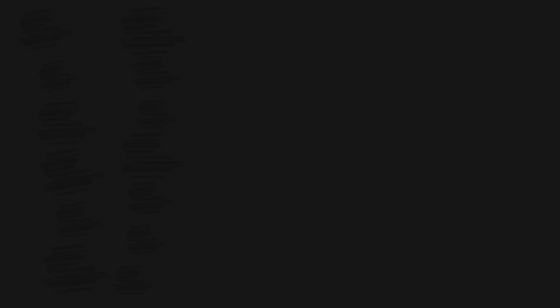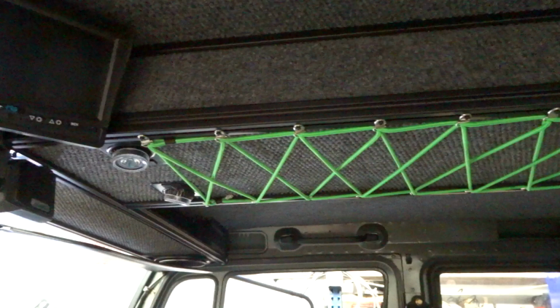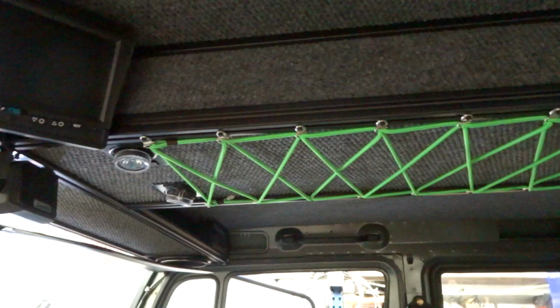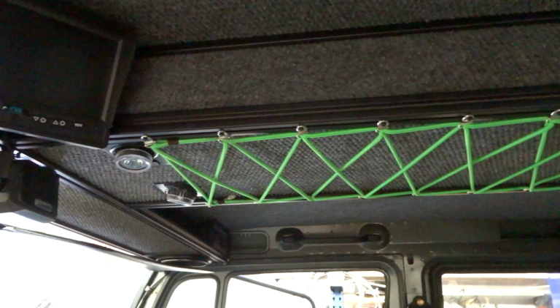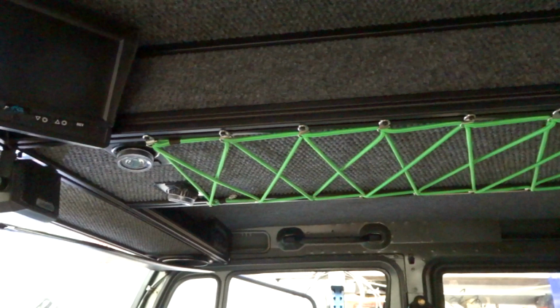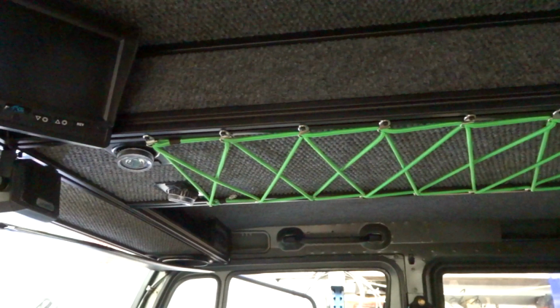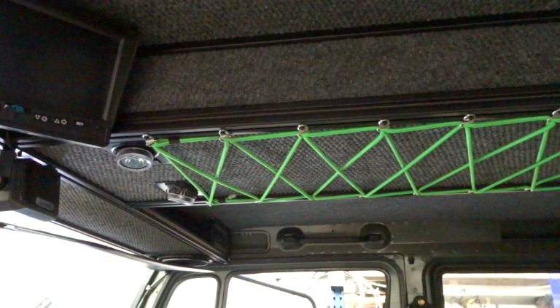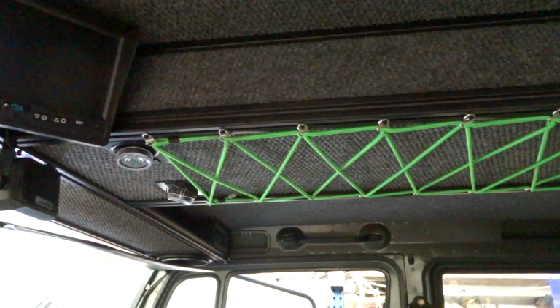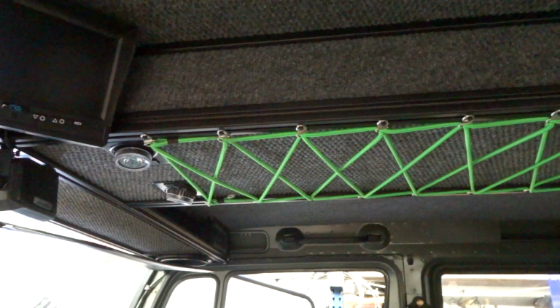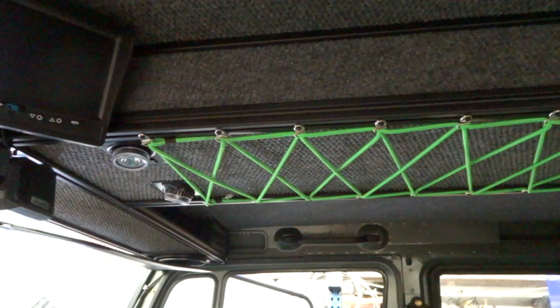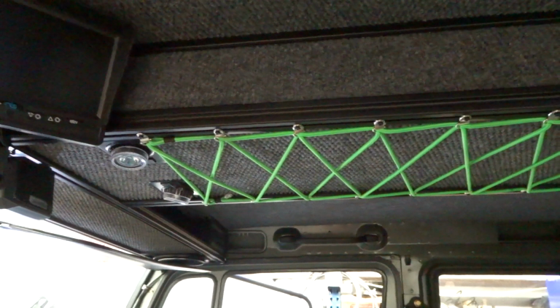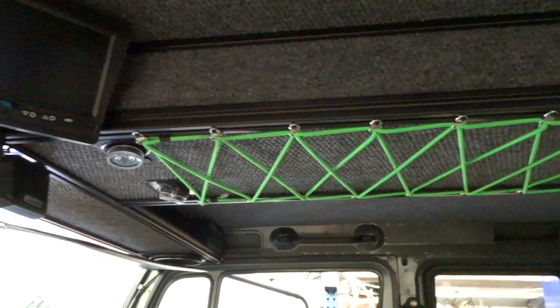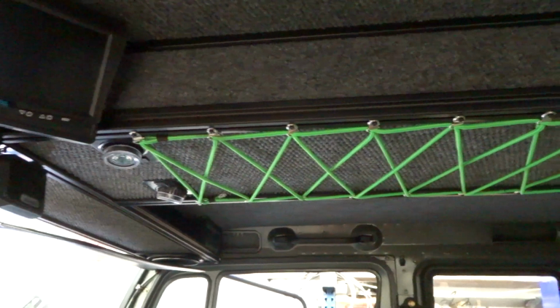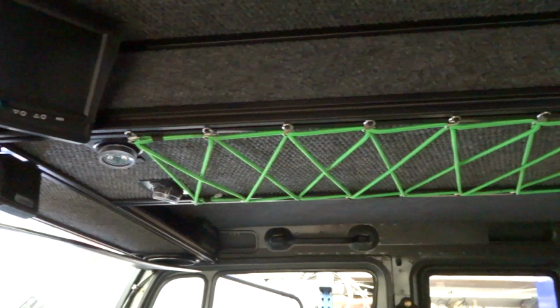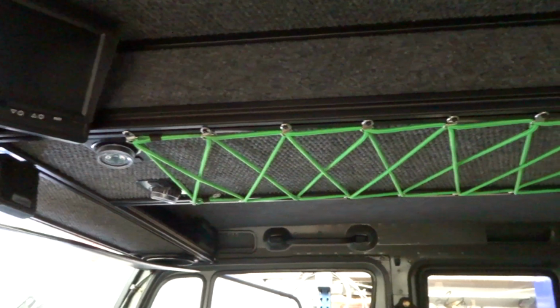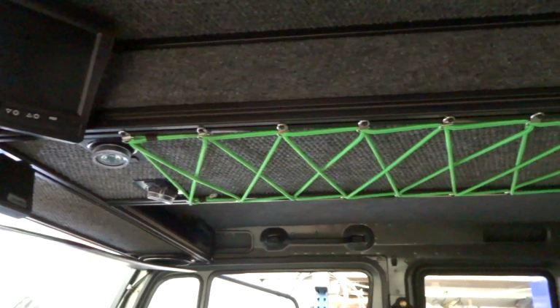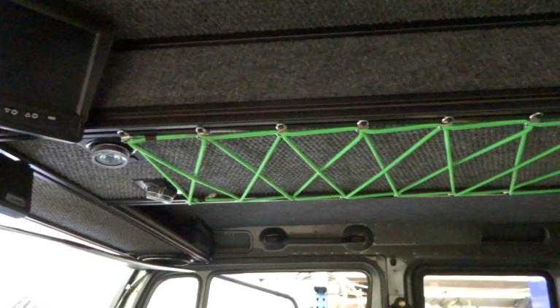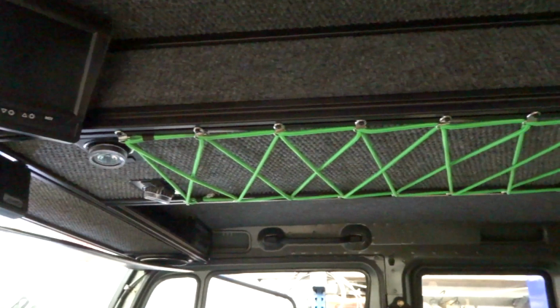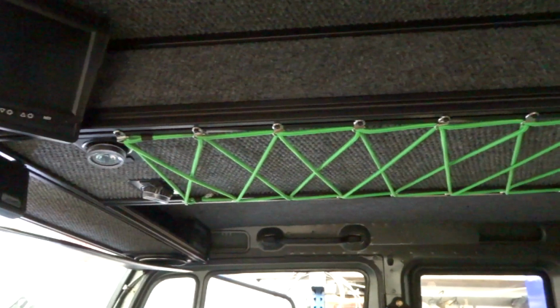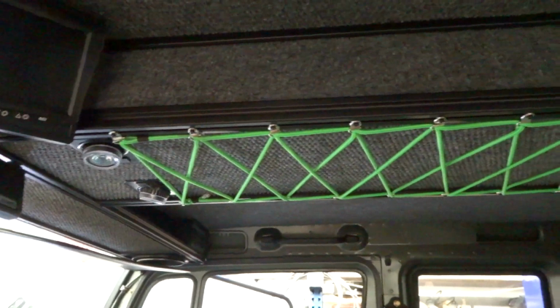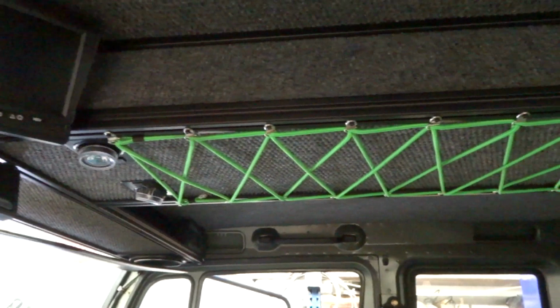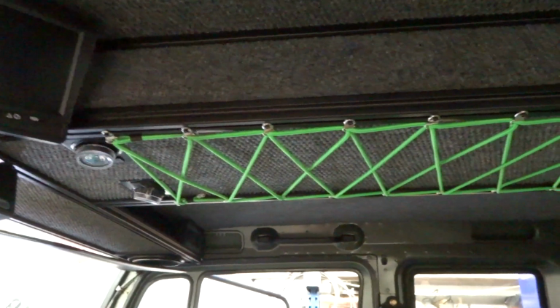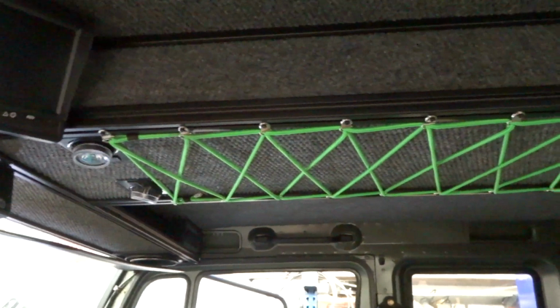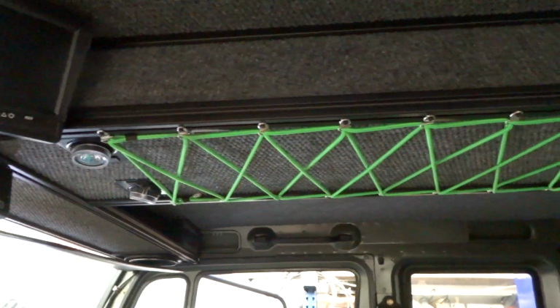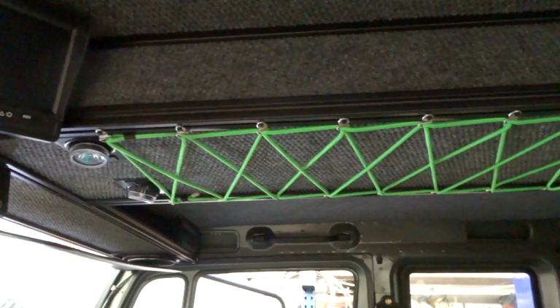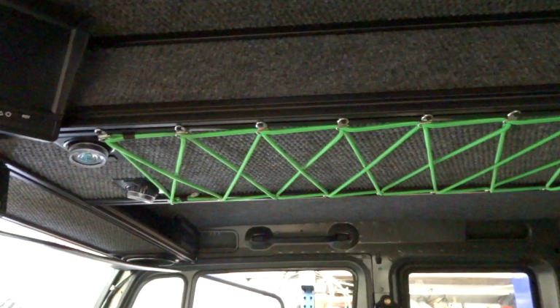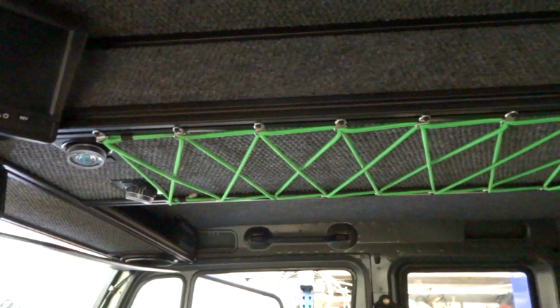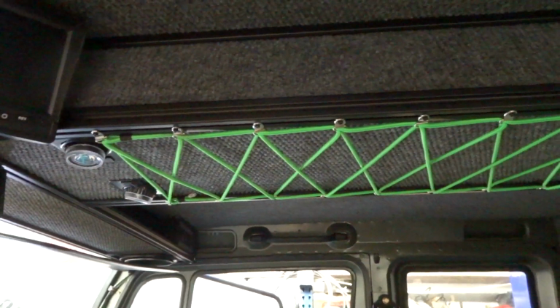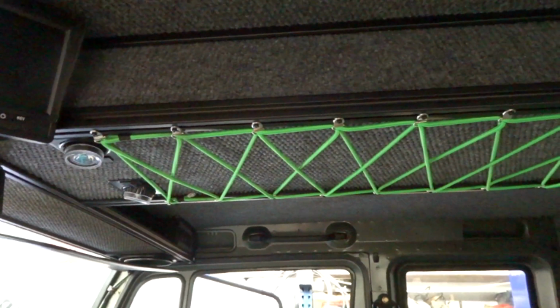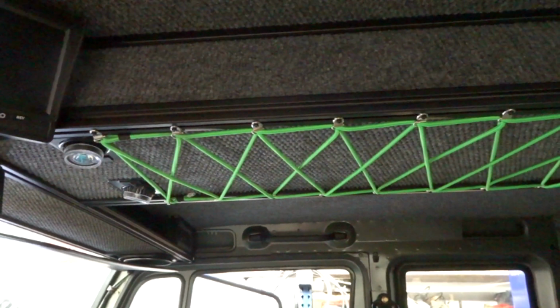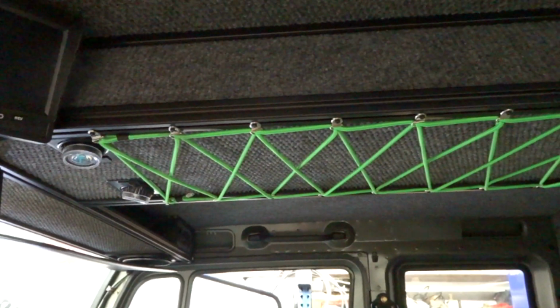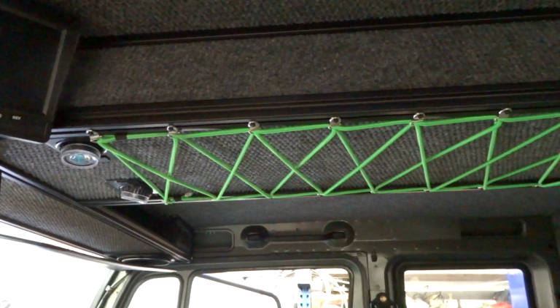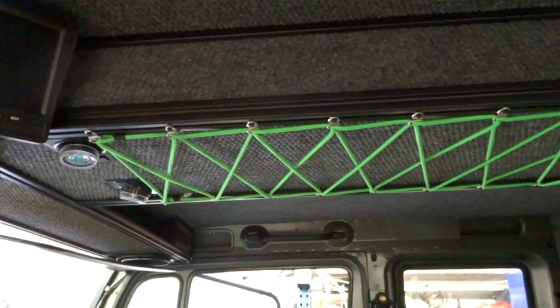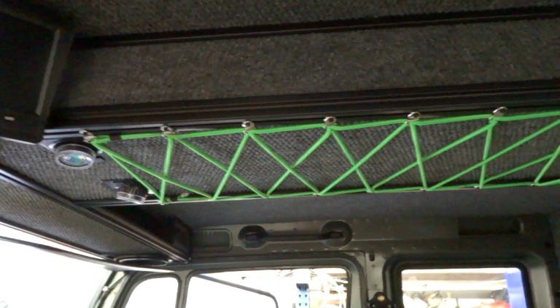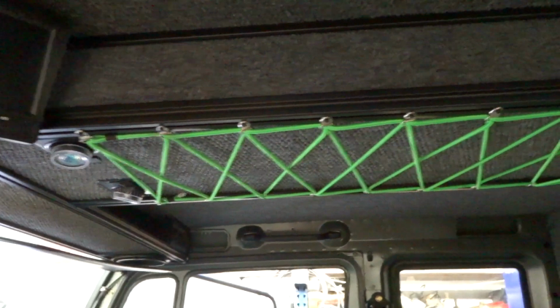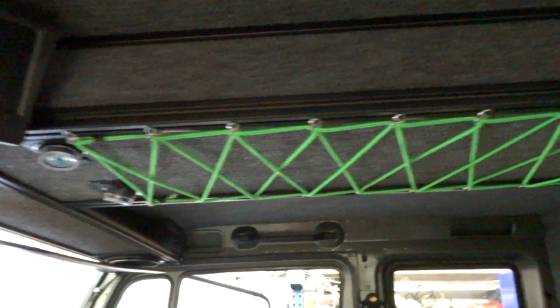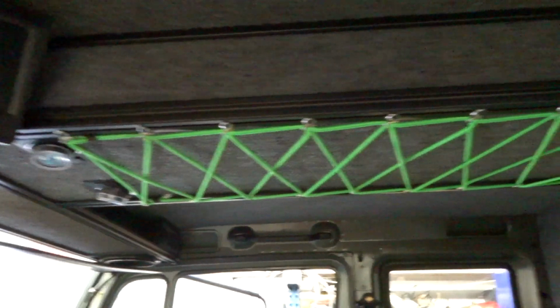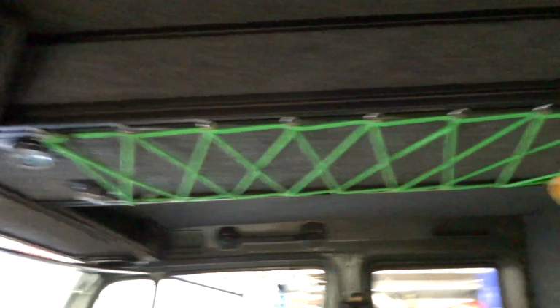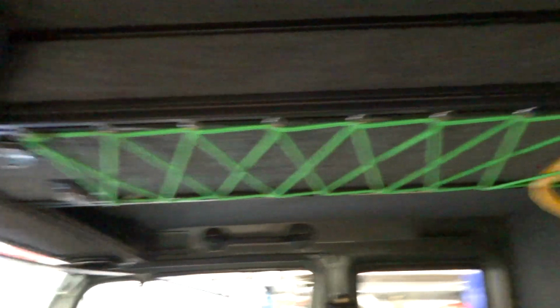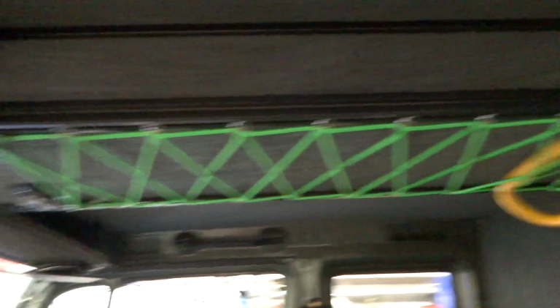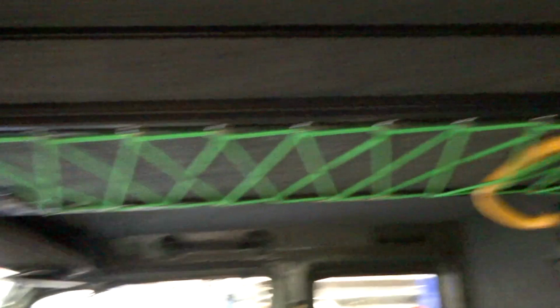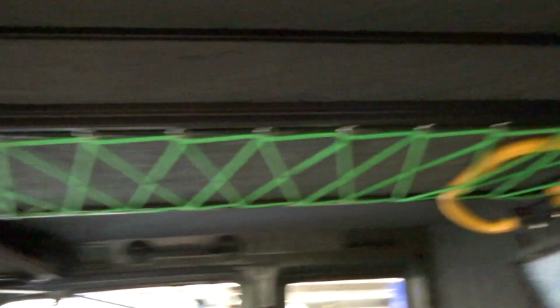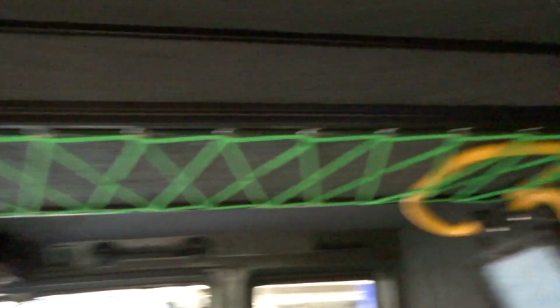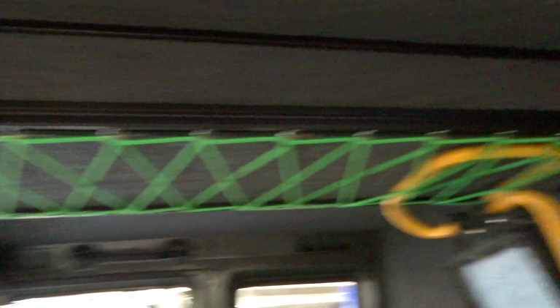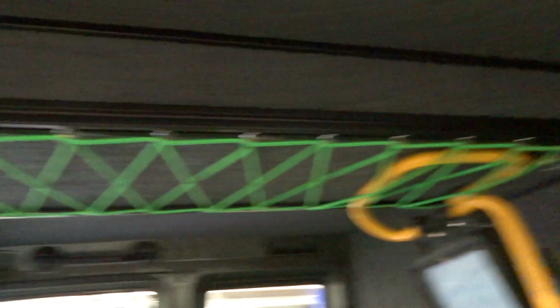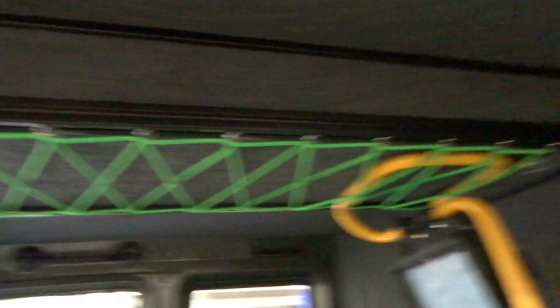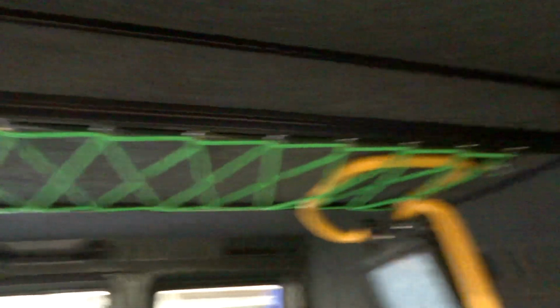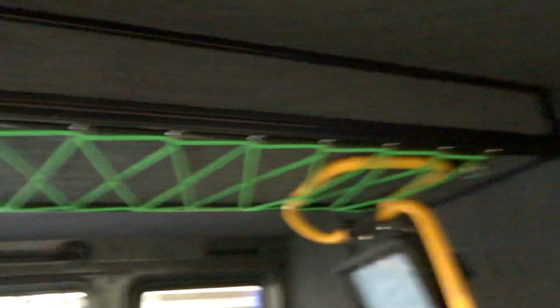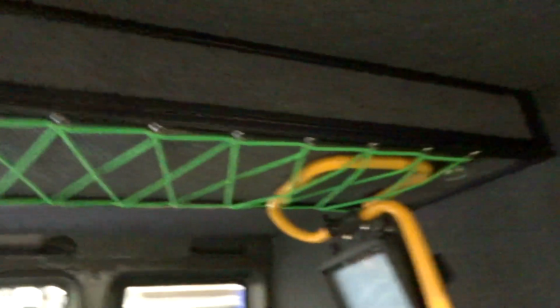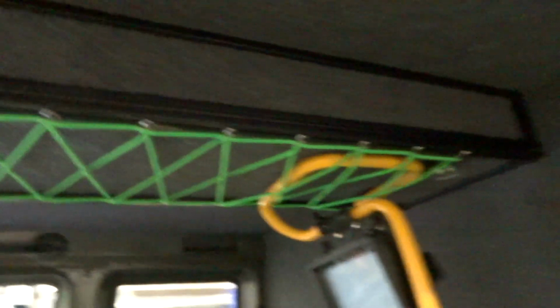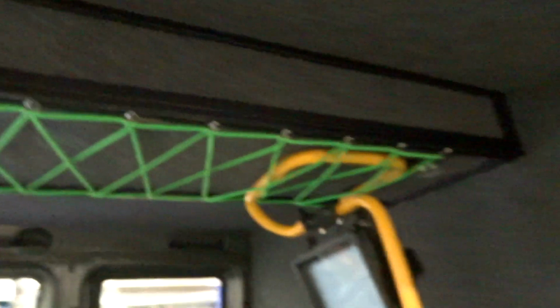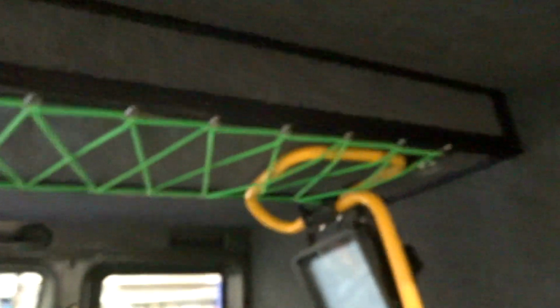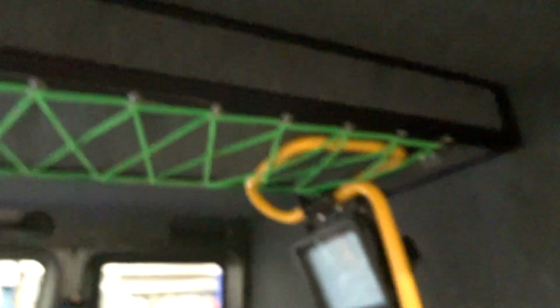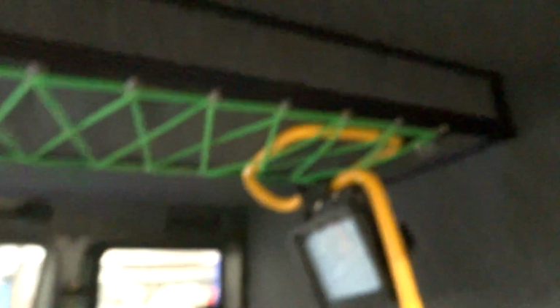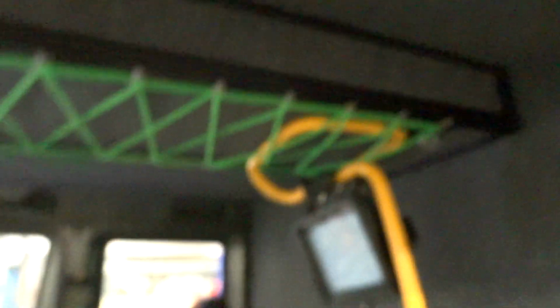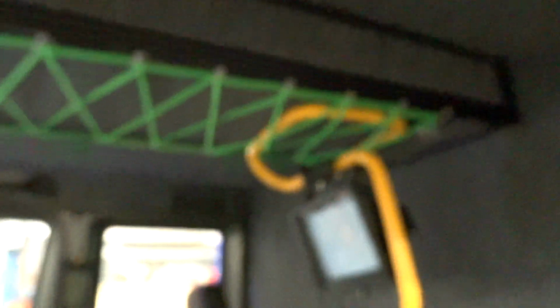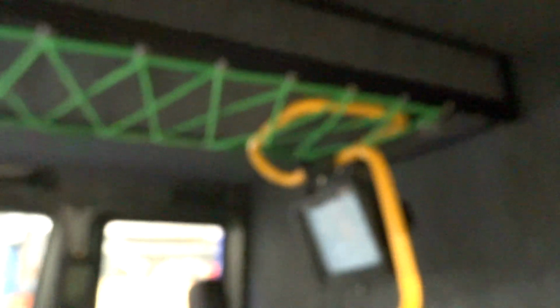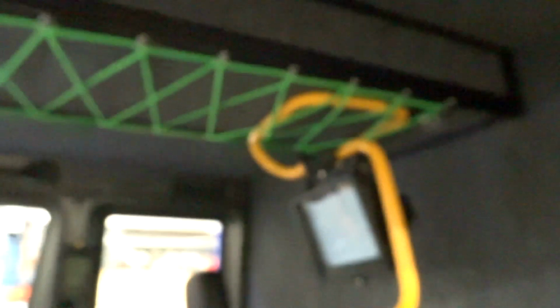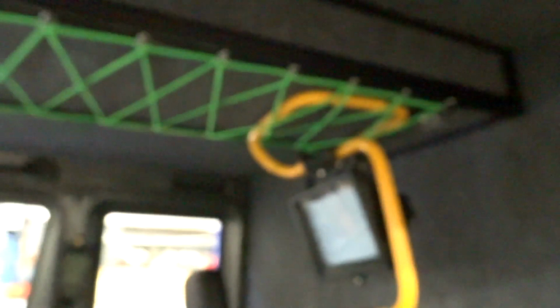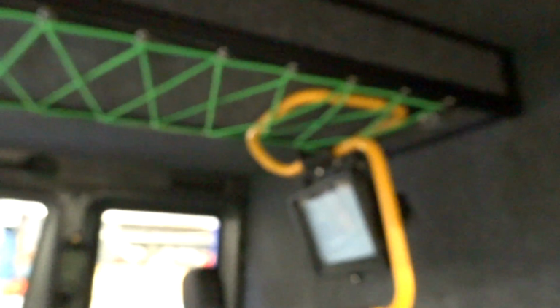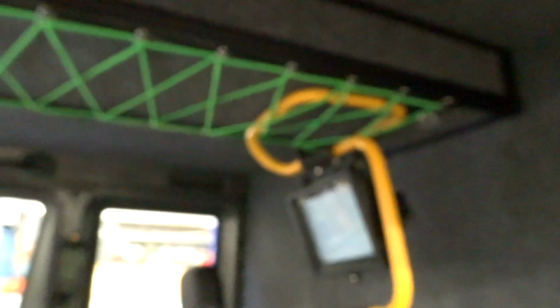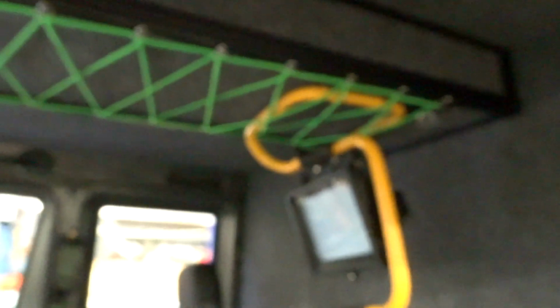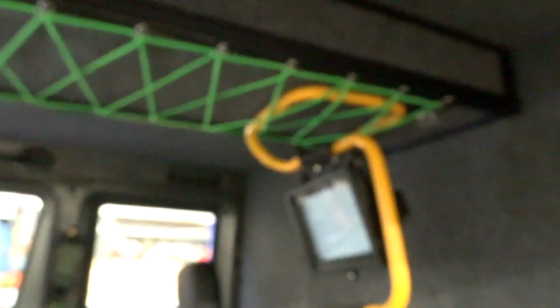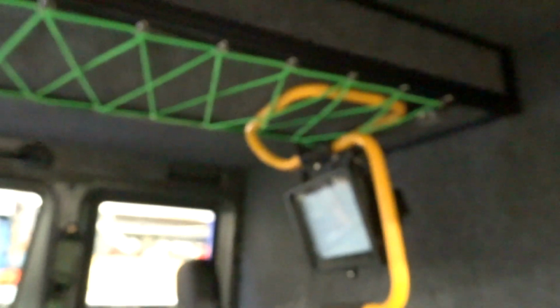I know I said I put that bungee cord in there to hold maps and stuff, but it holds a work light really well too.